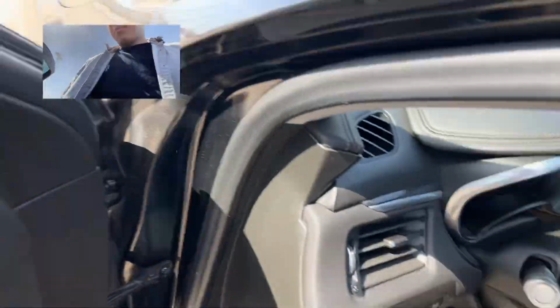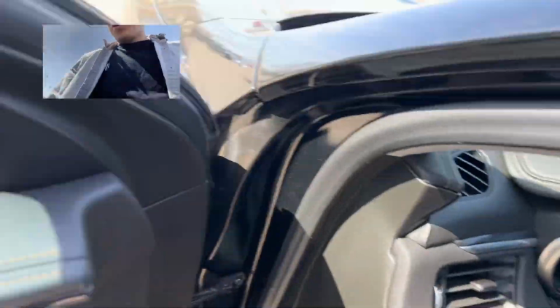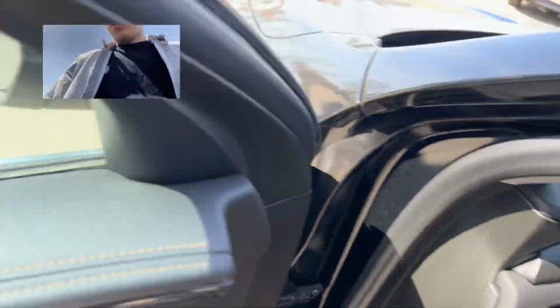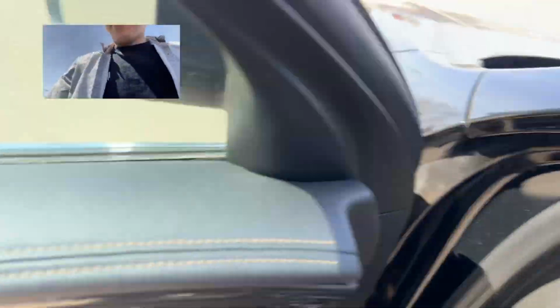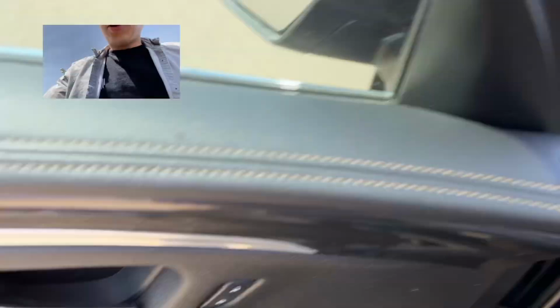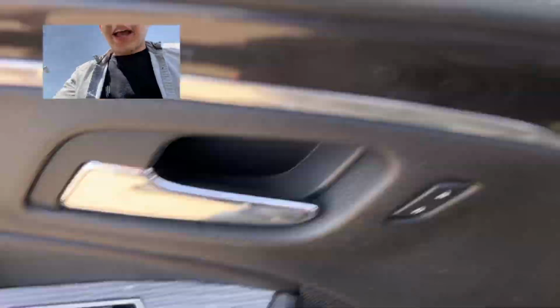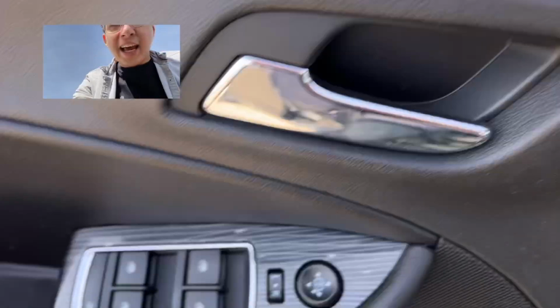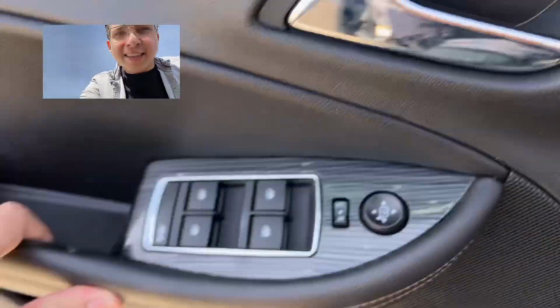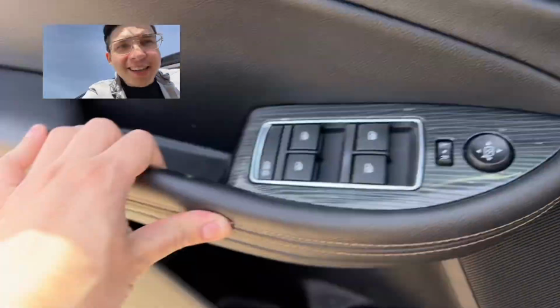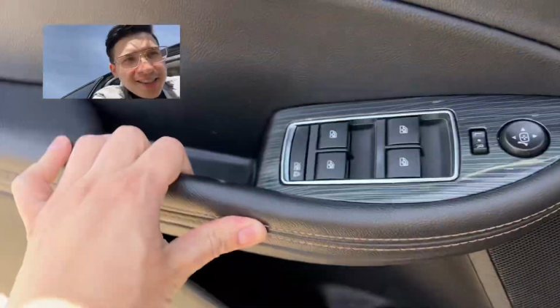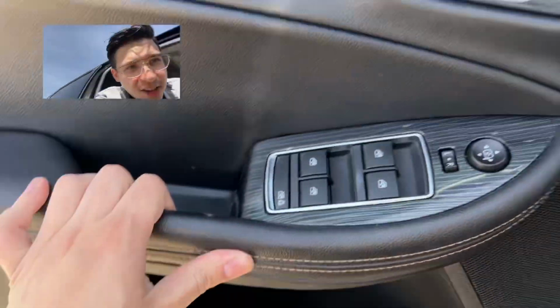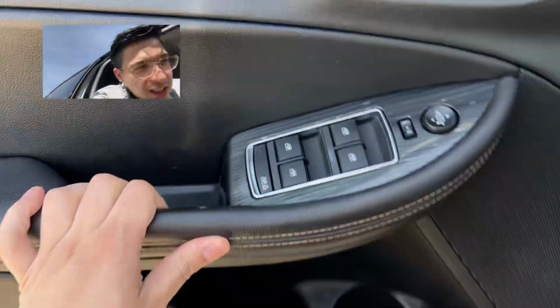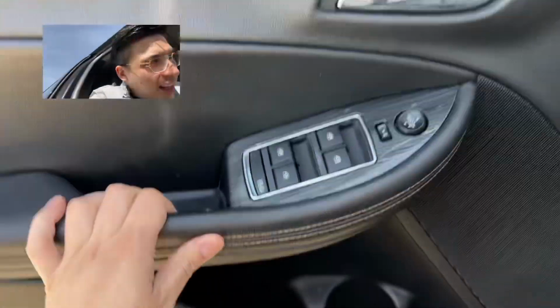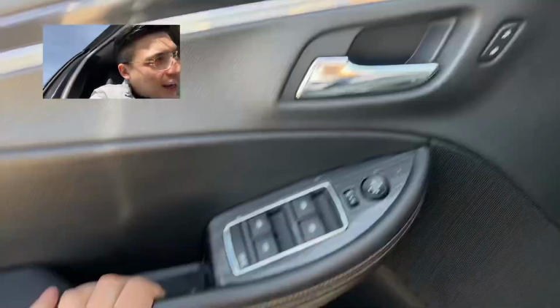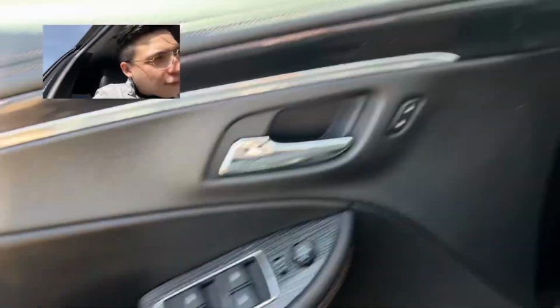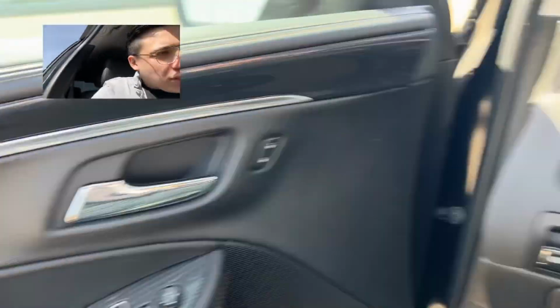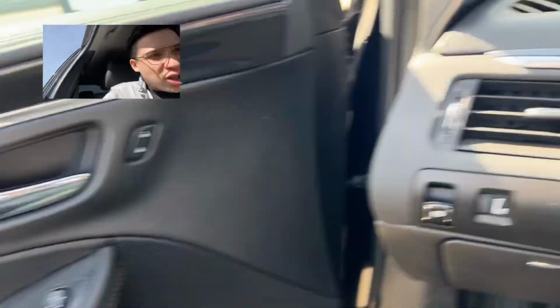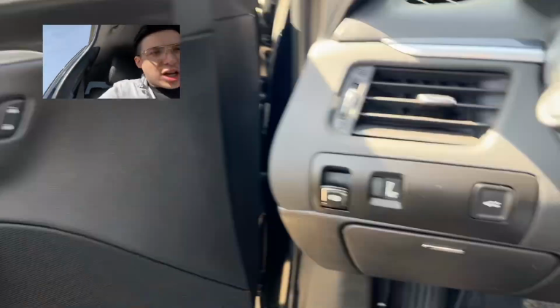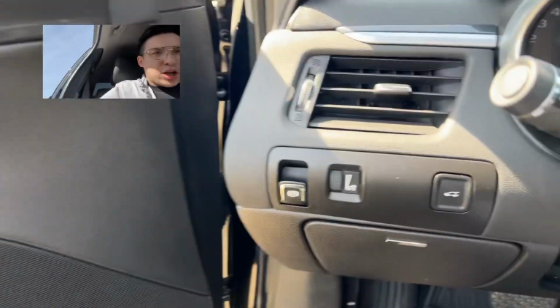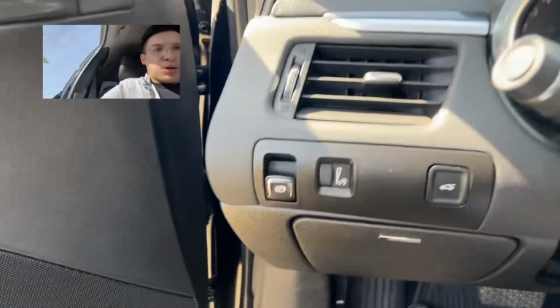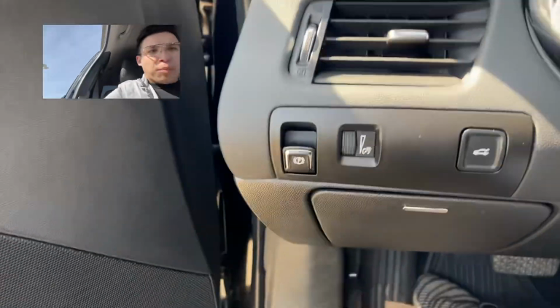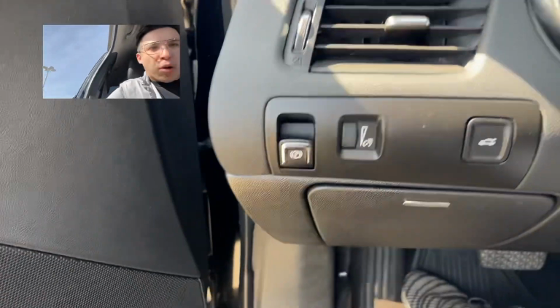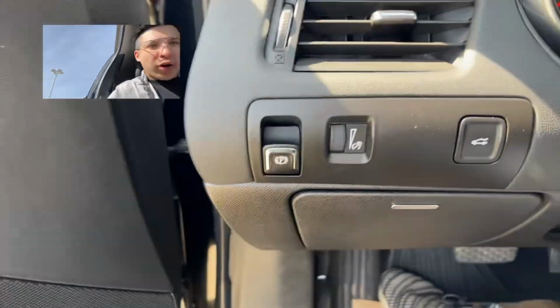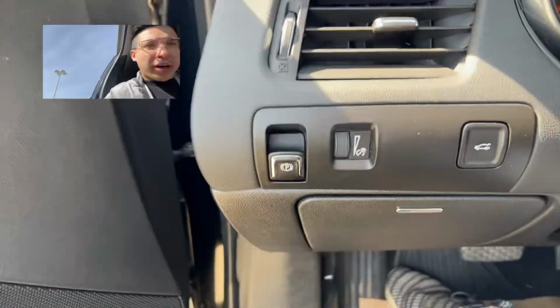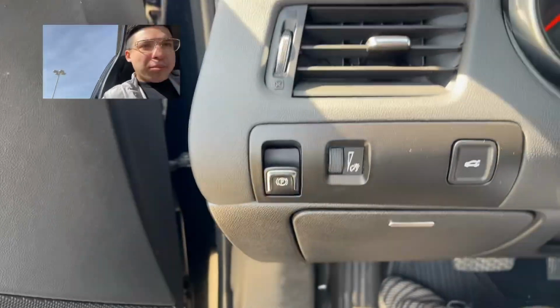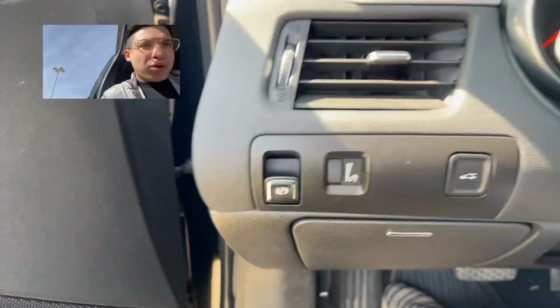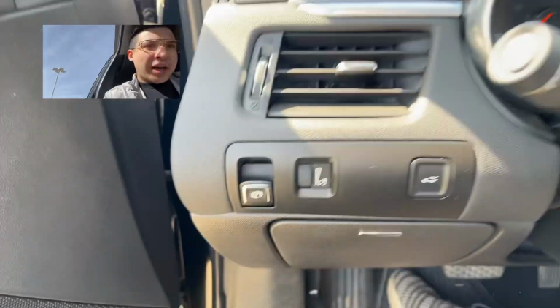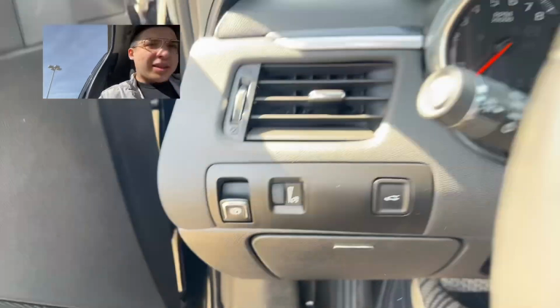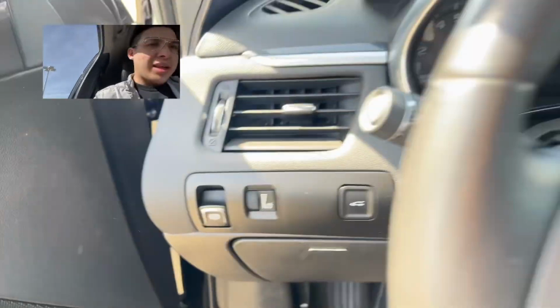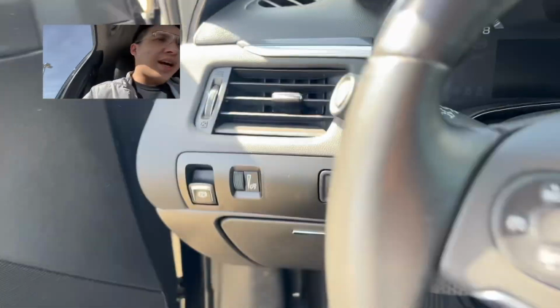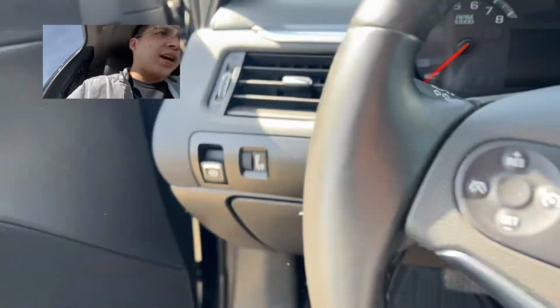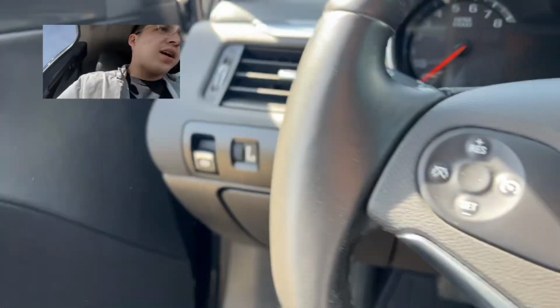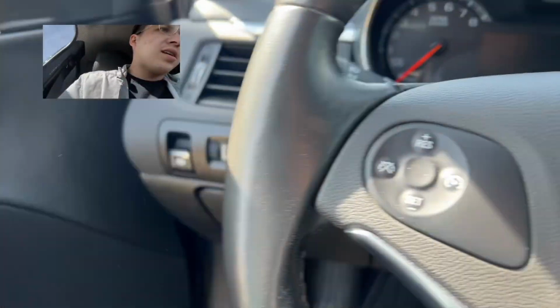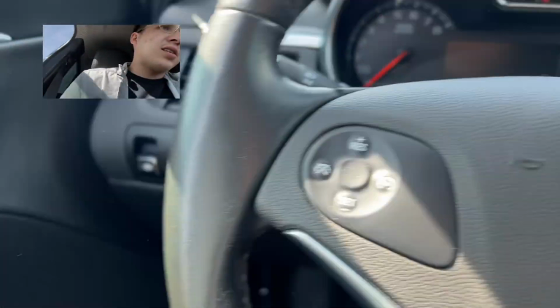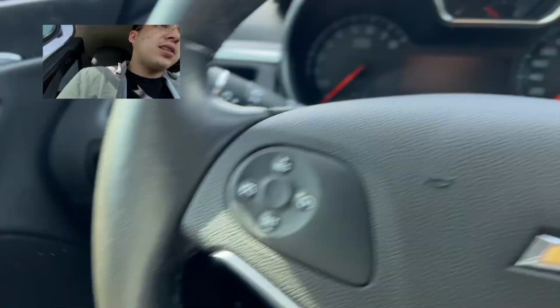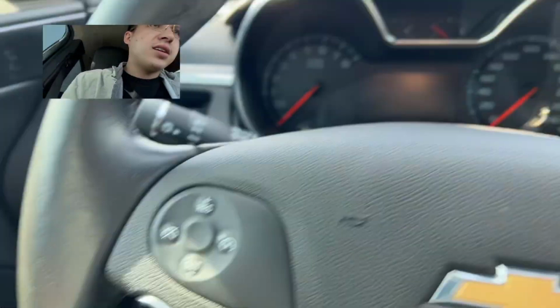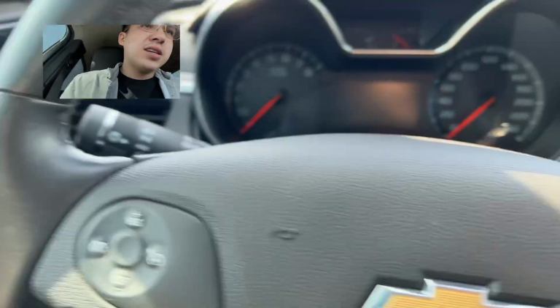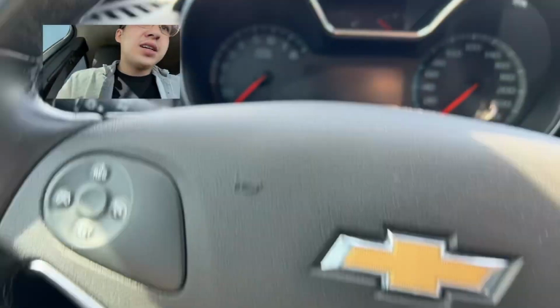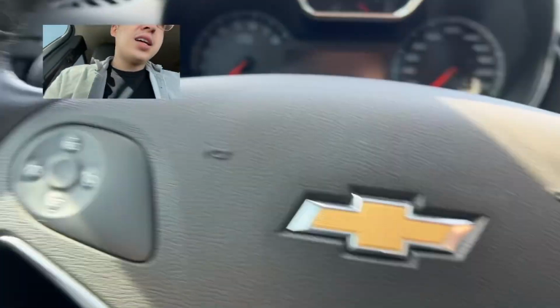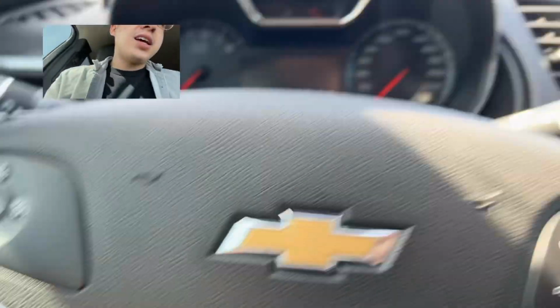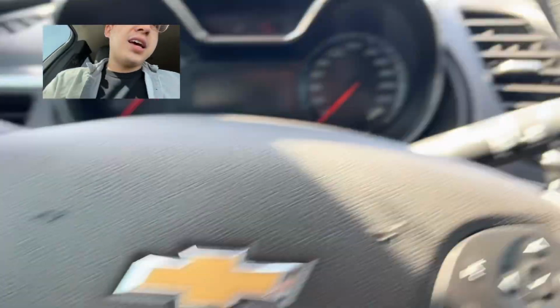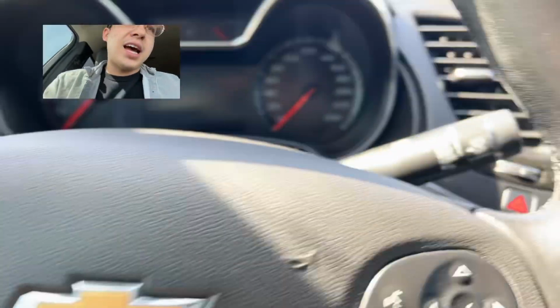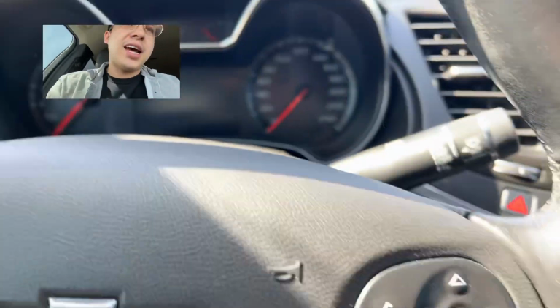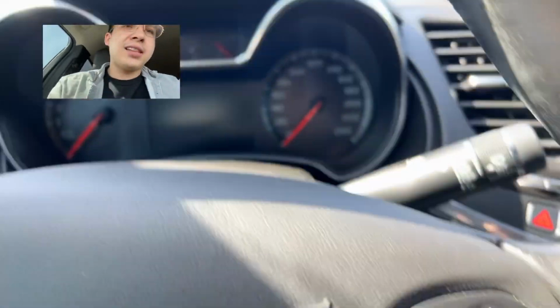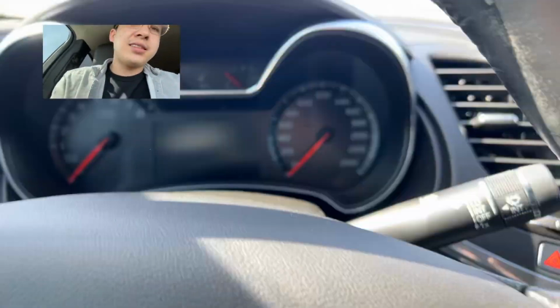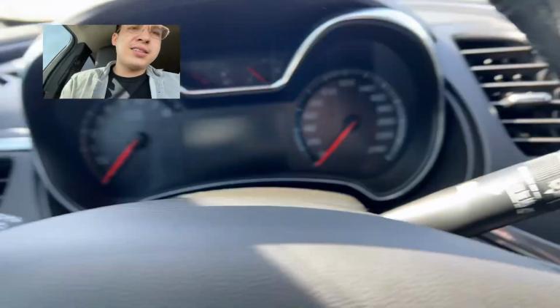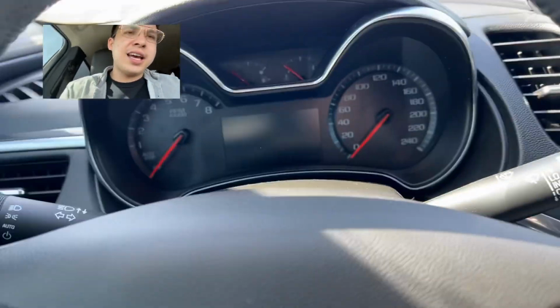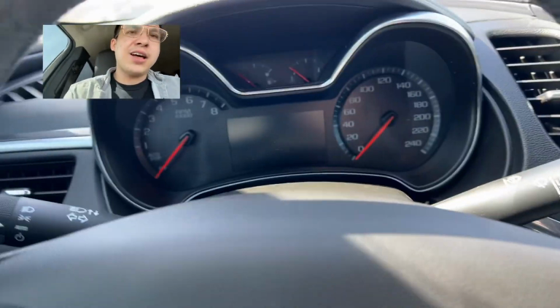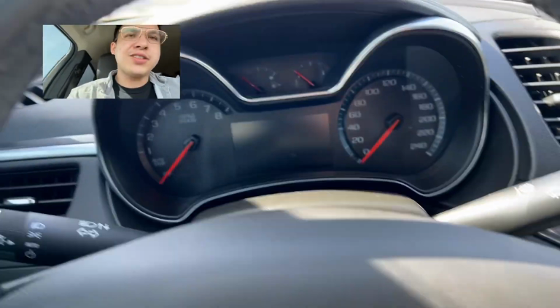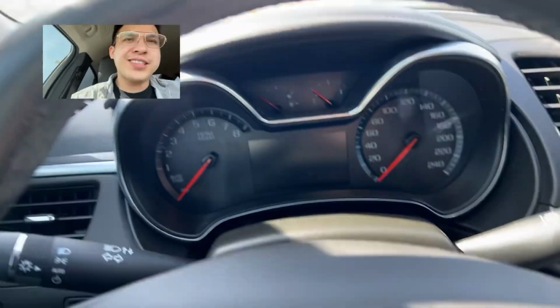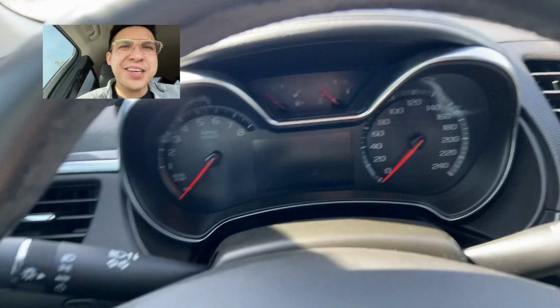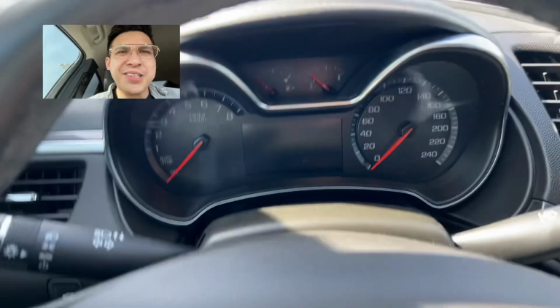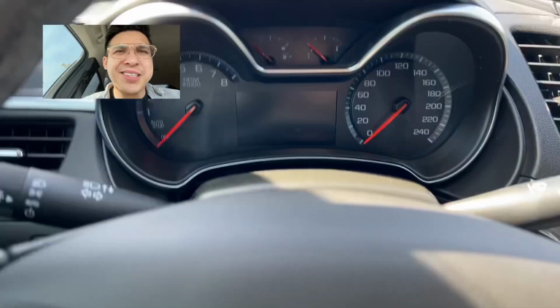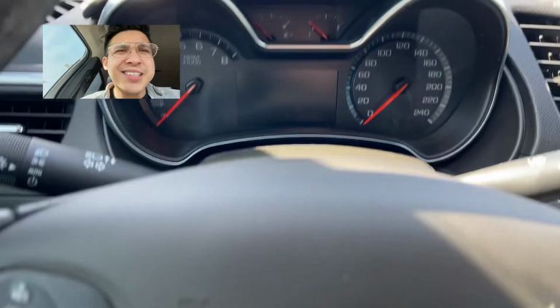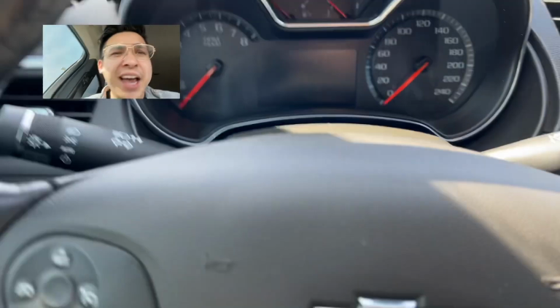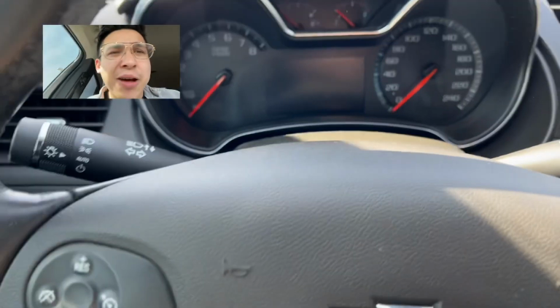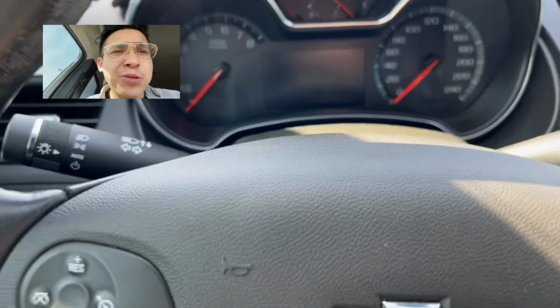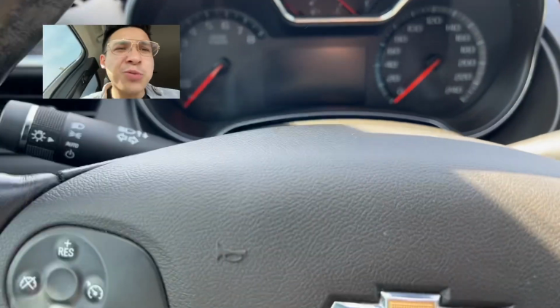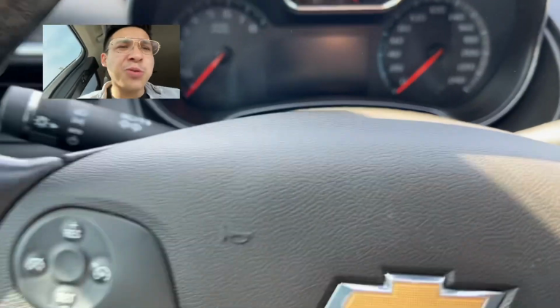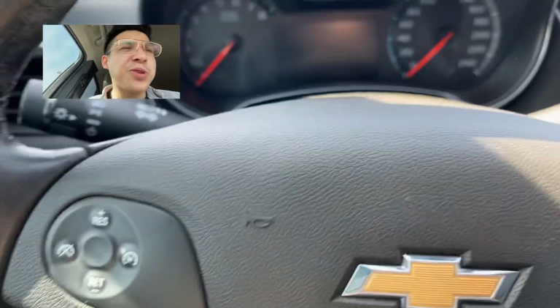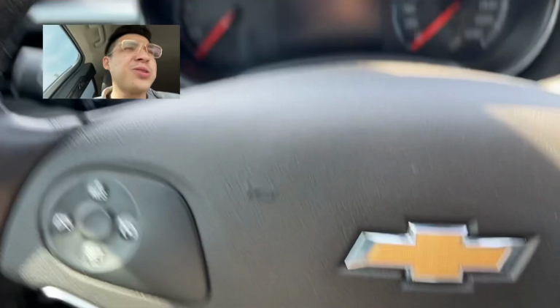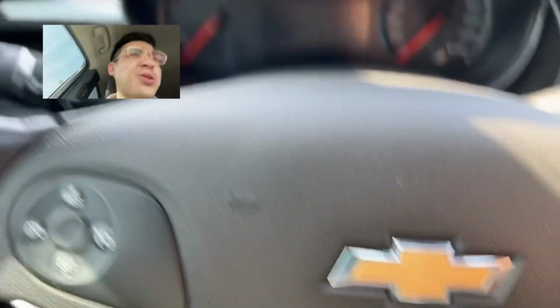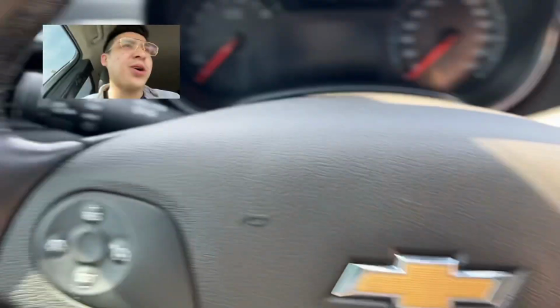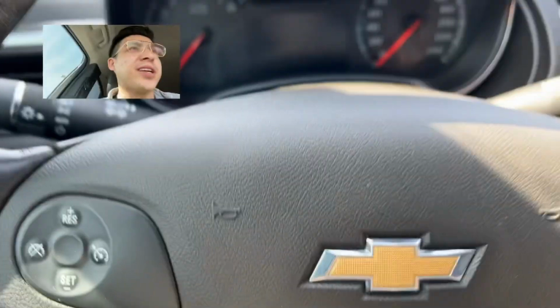Beautiful accents — on the left you've got your parking brake there. Let's see how this thing sounds when we start it.